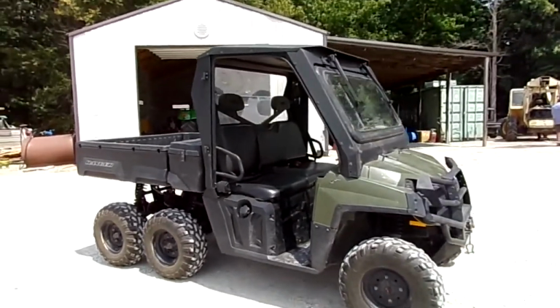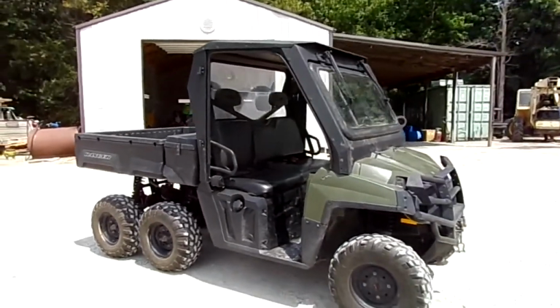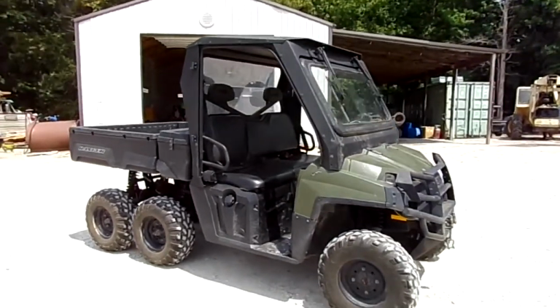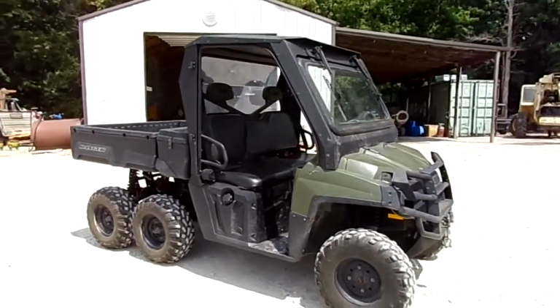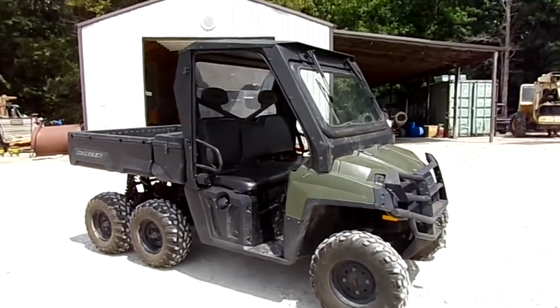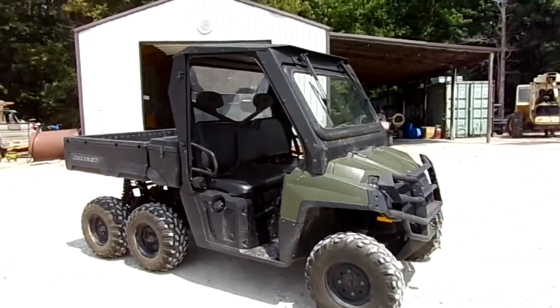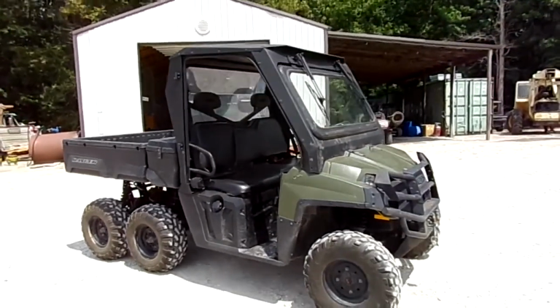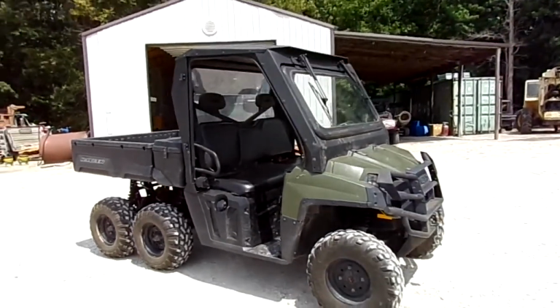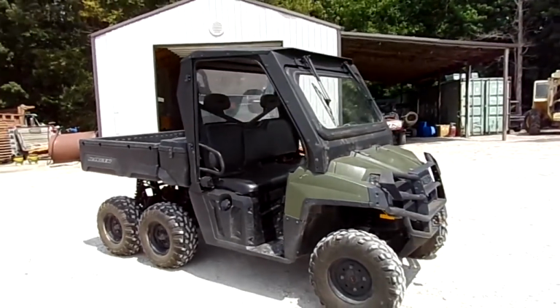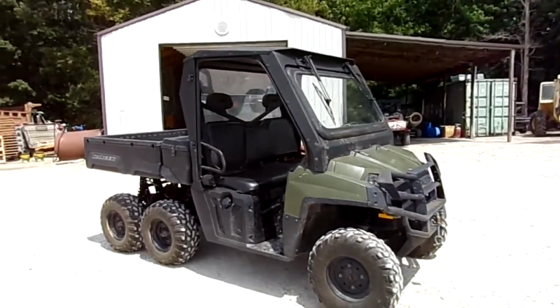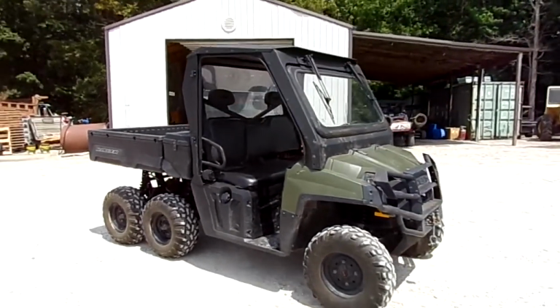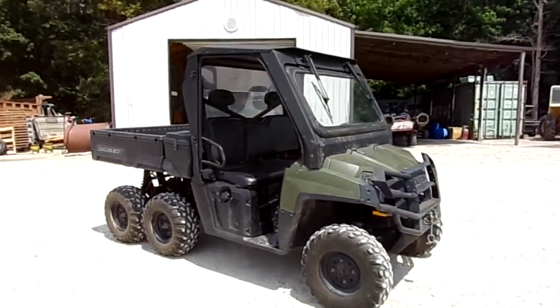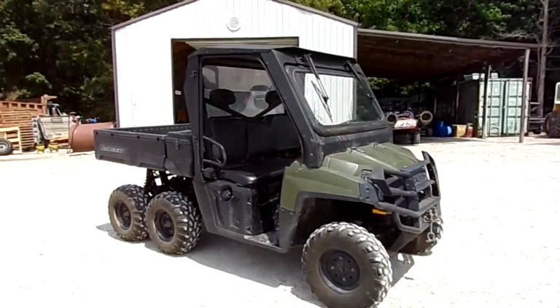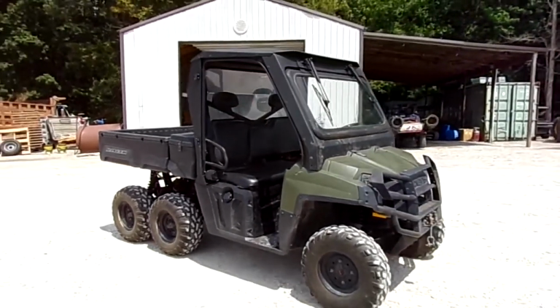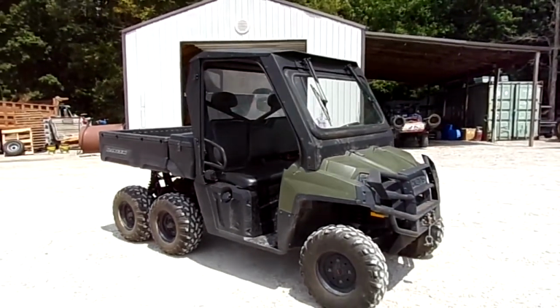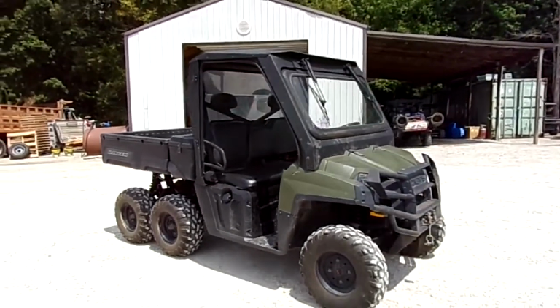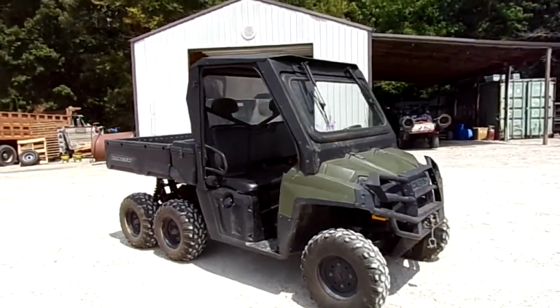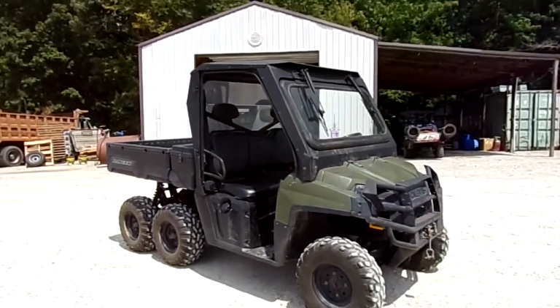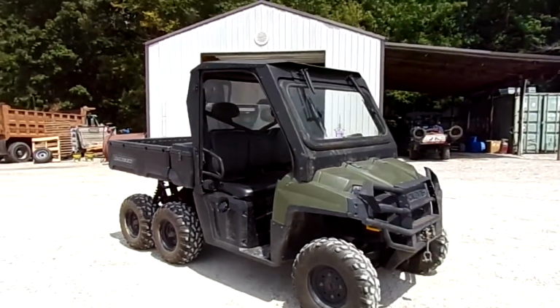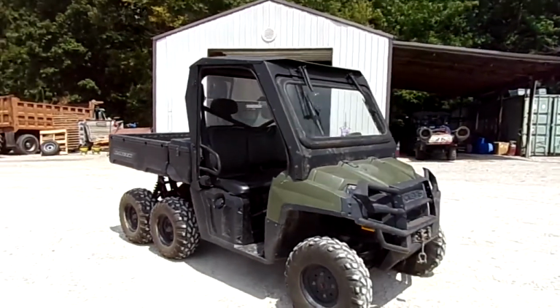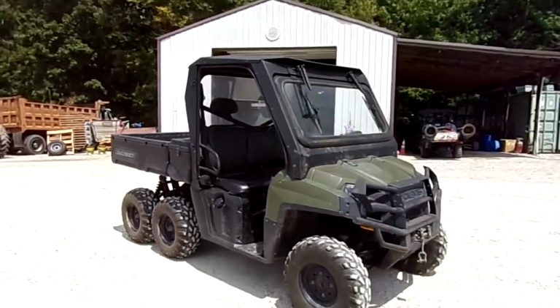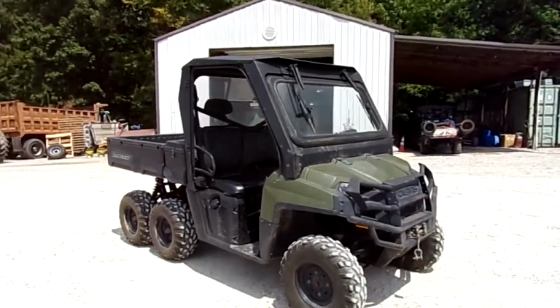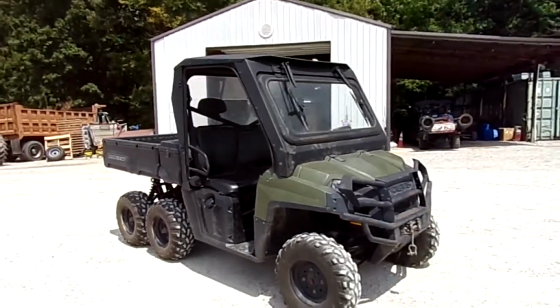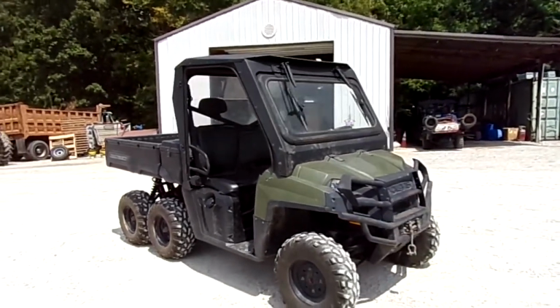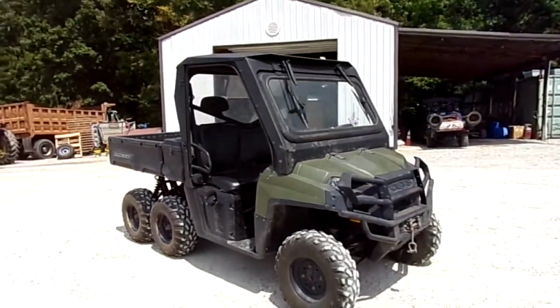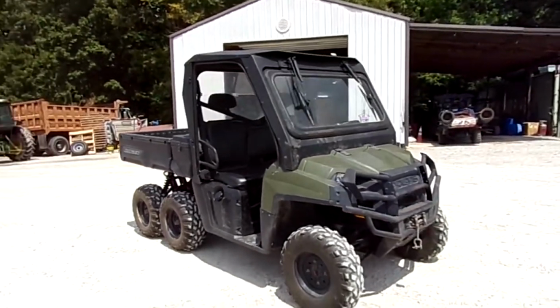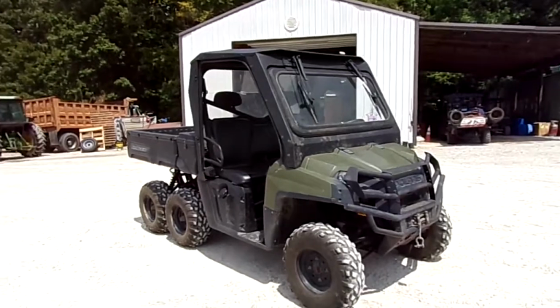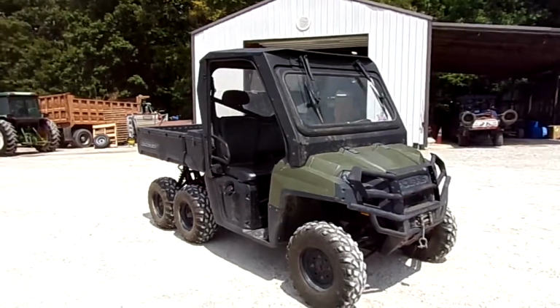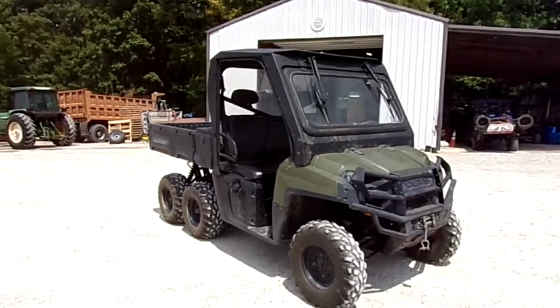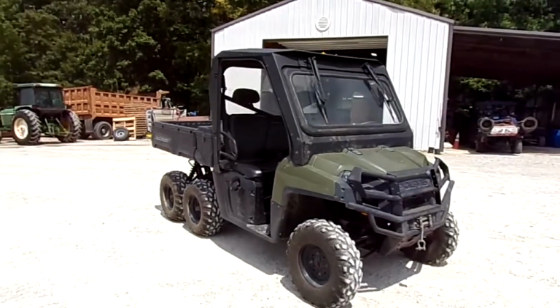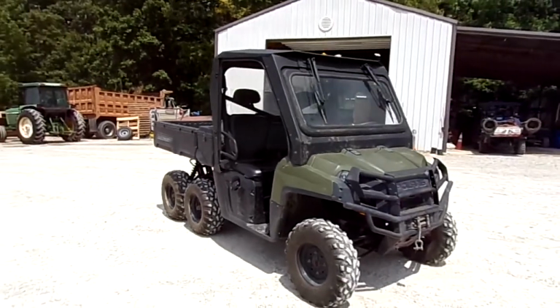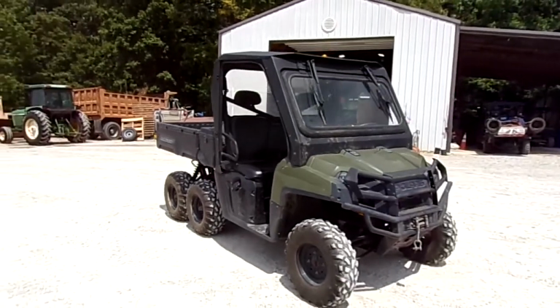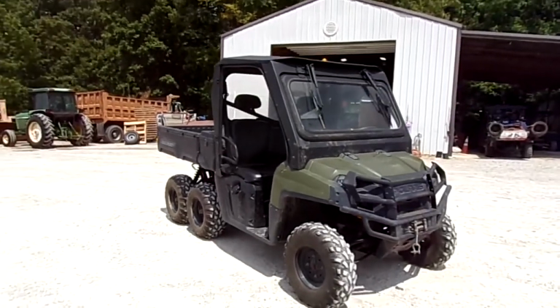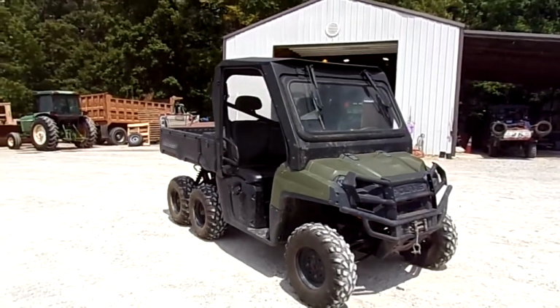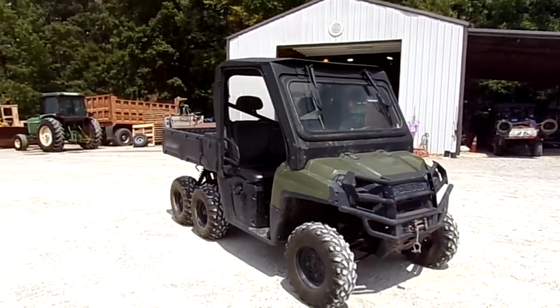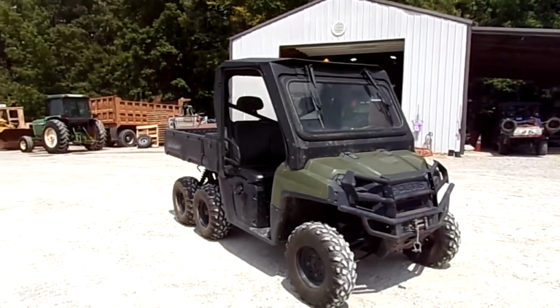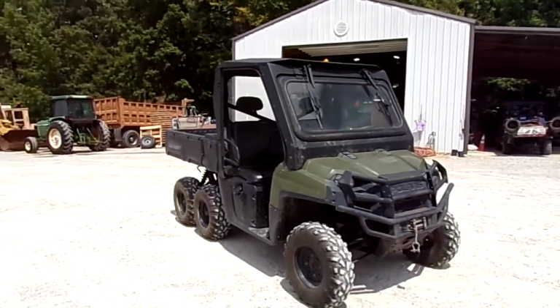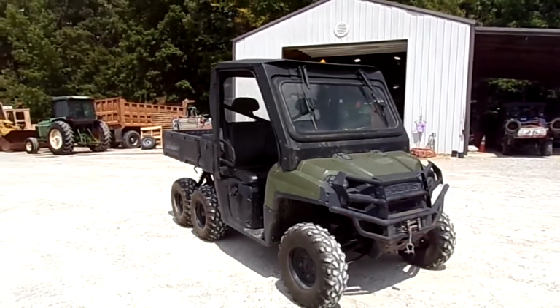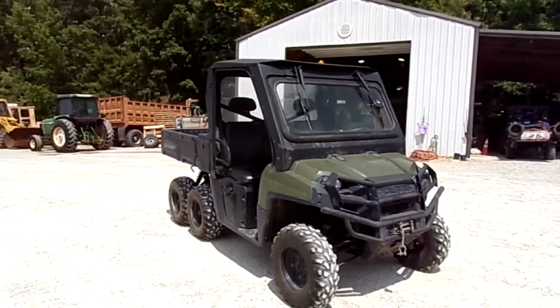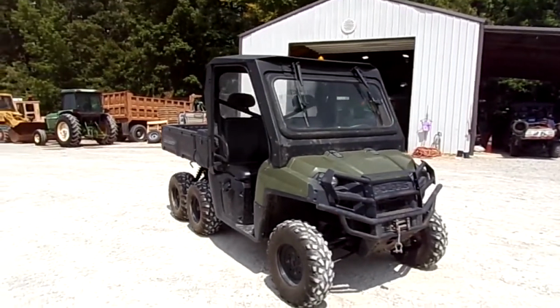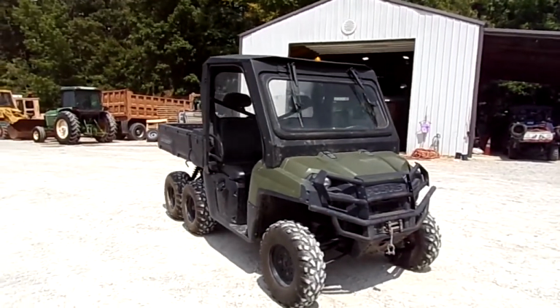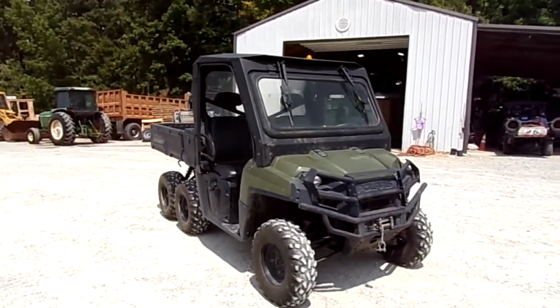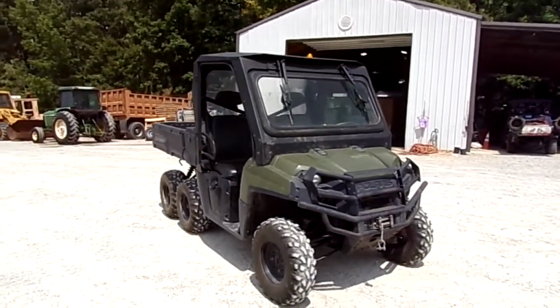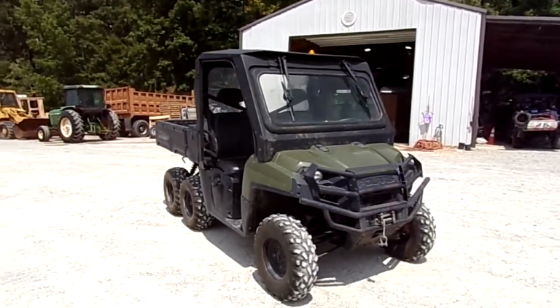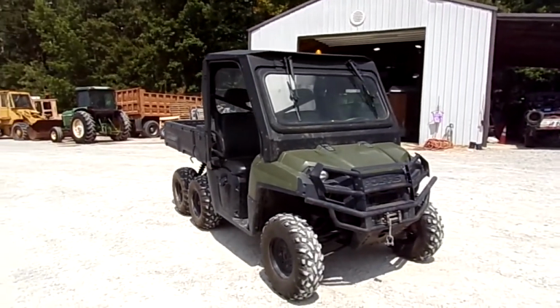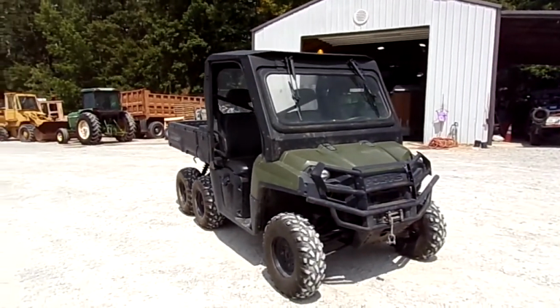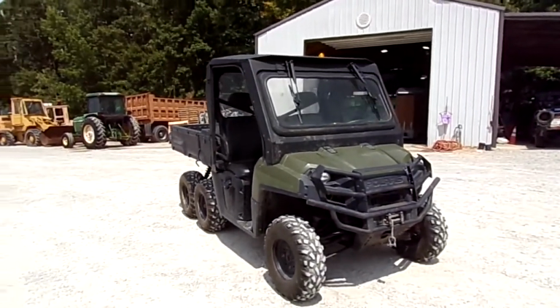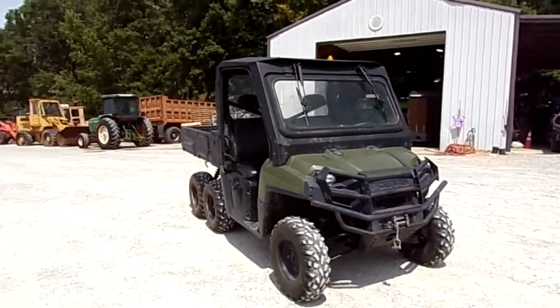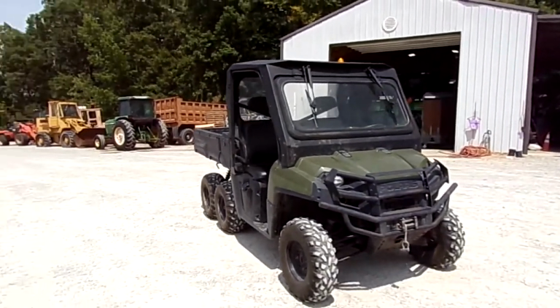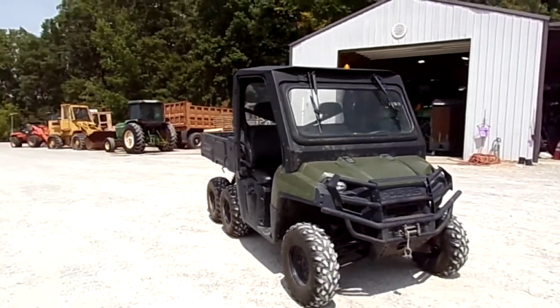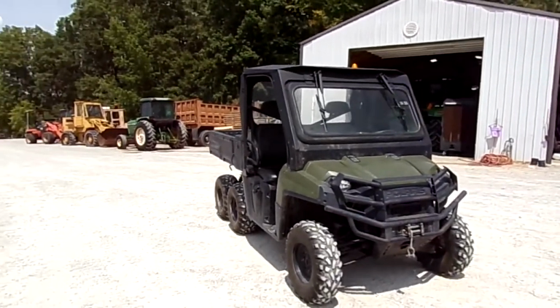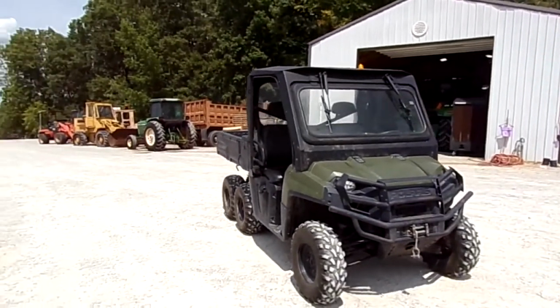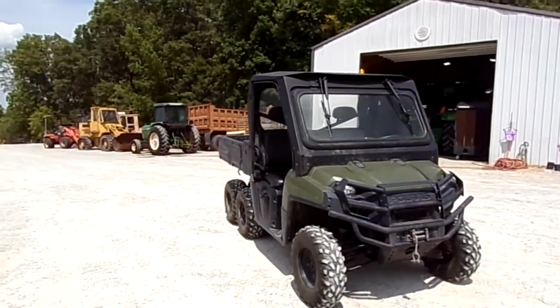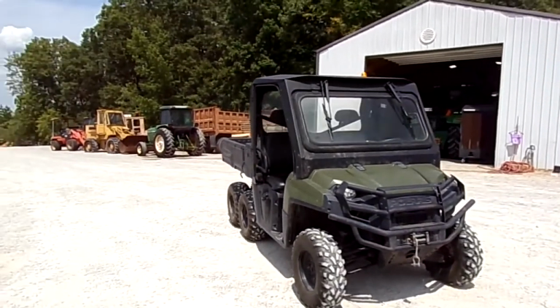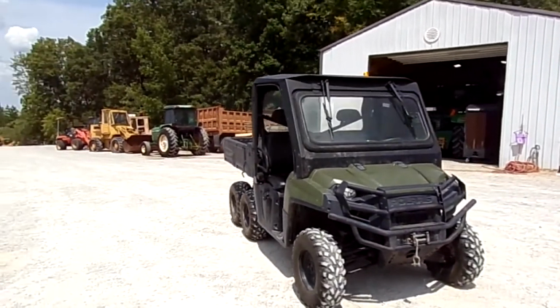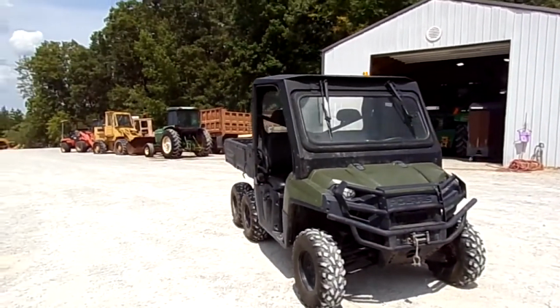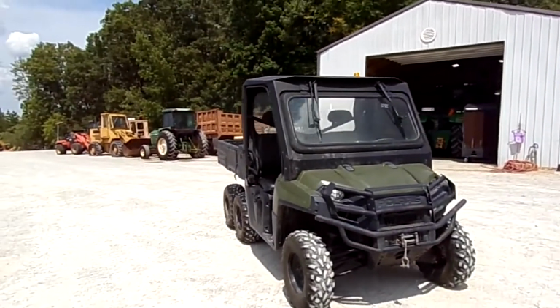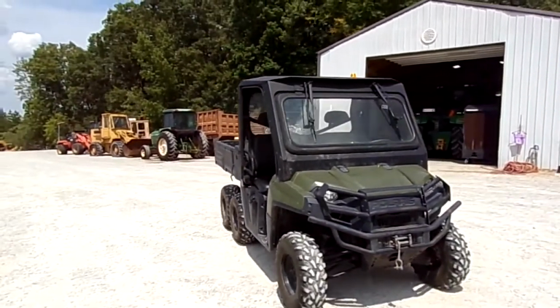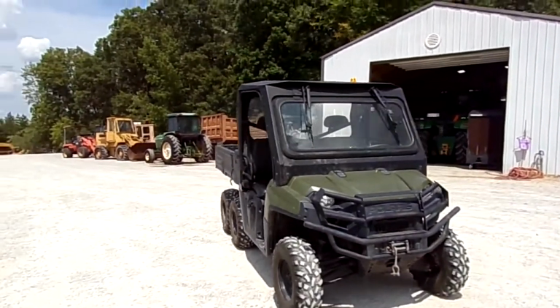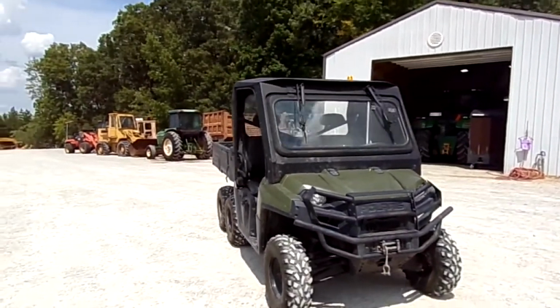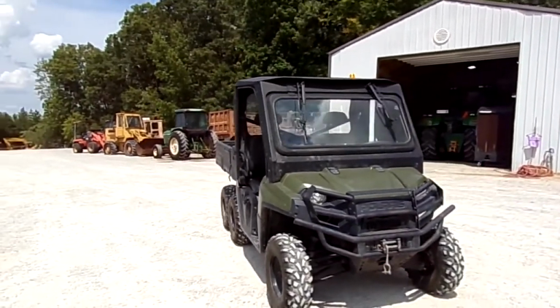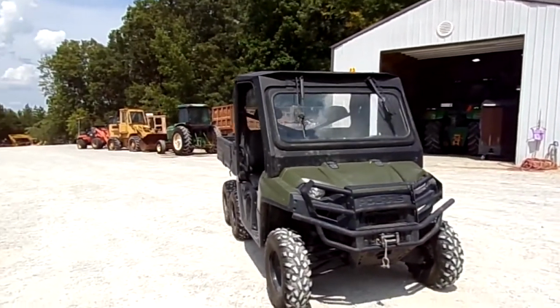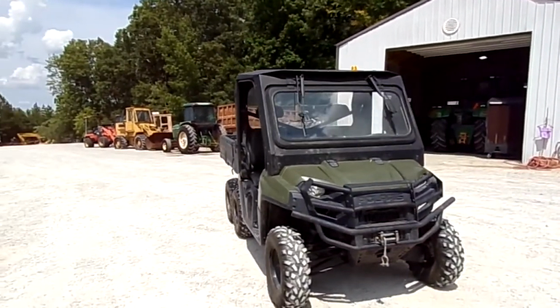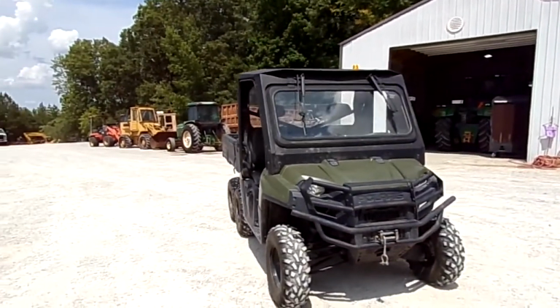Front bumper, does come with a winch as well.